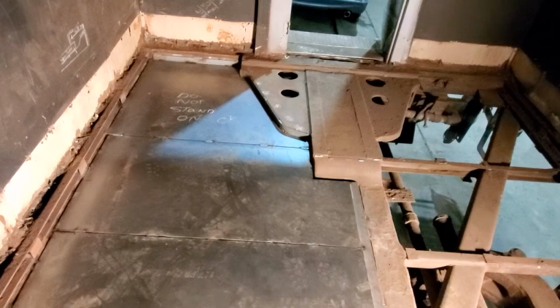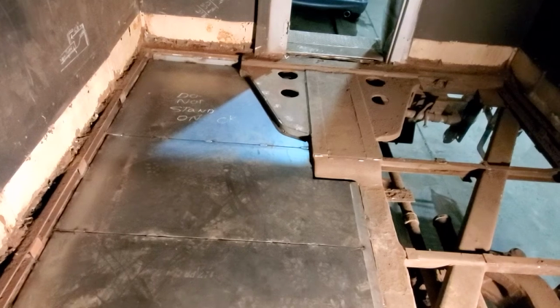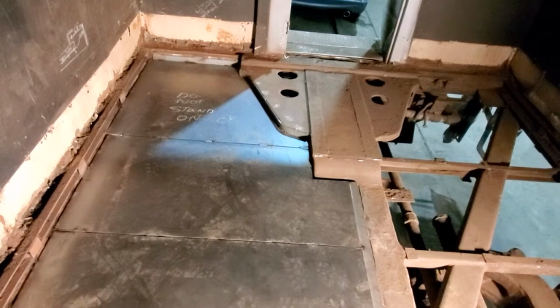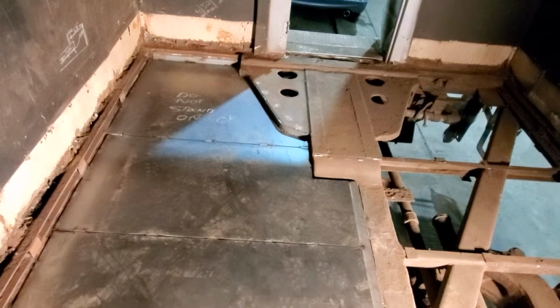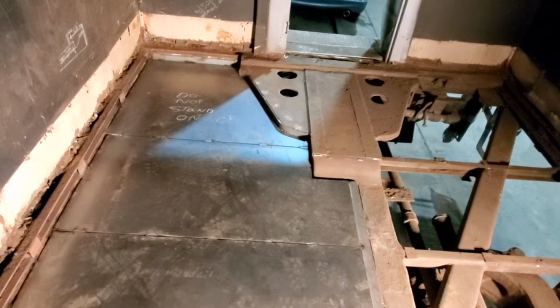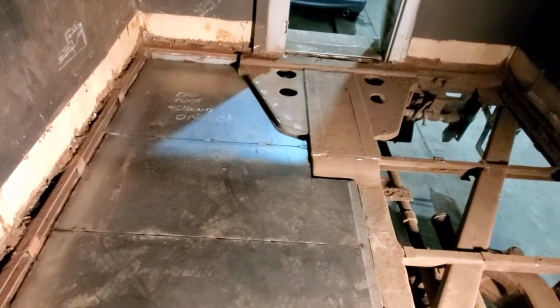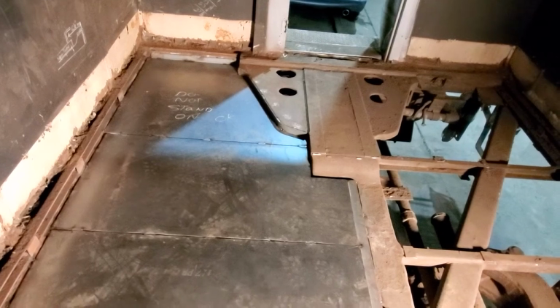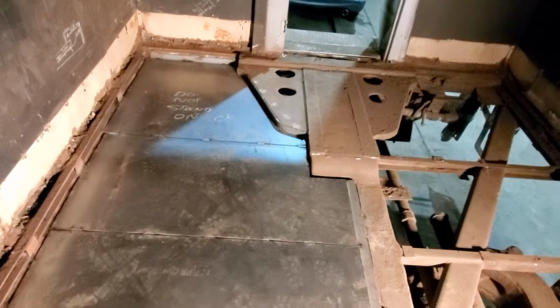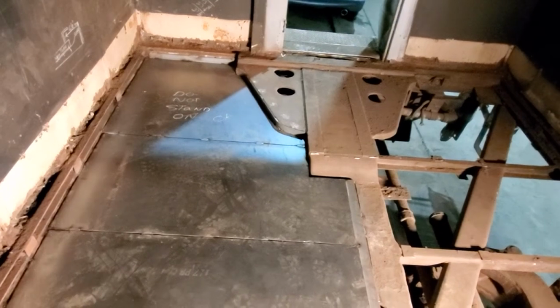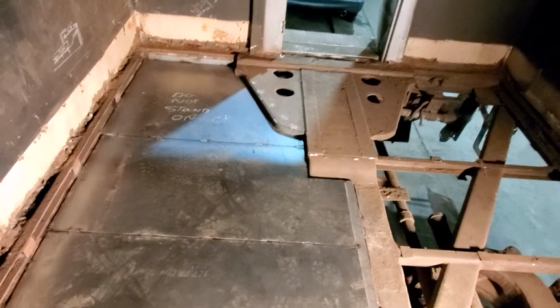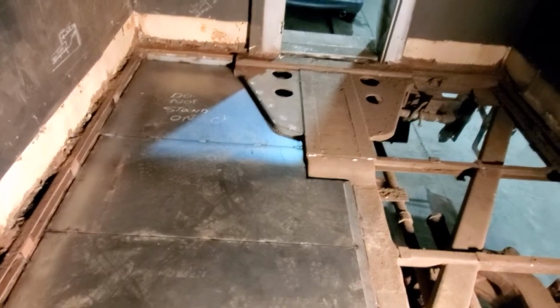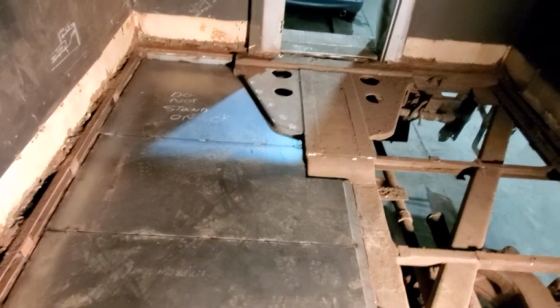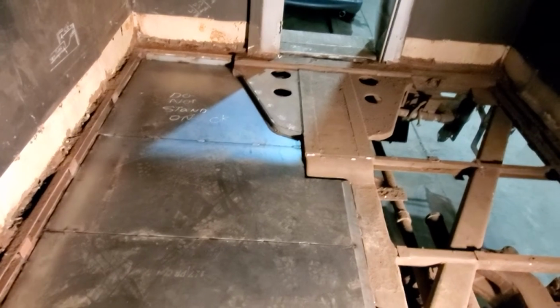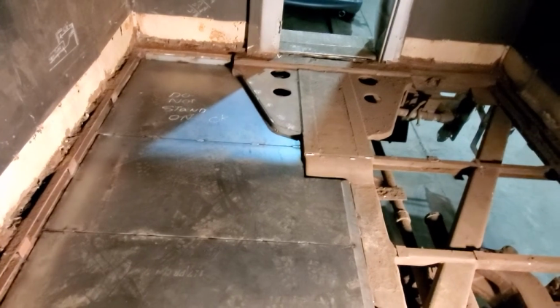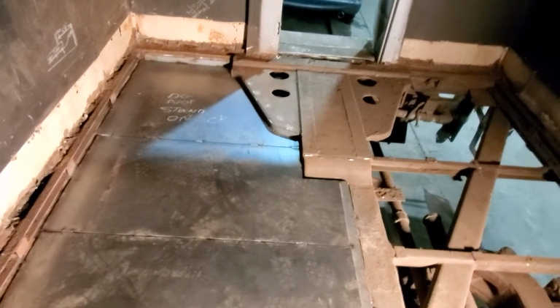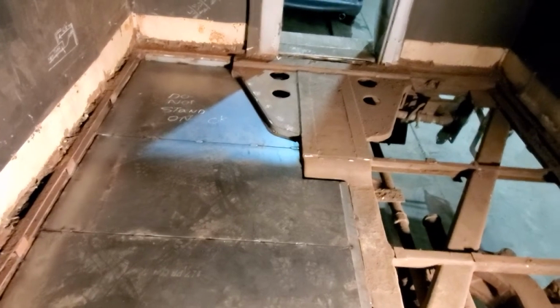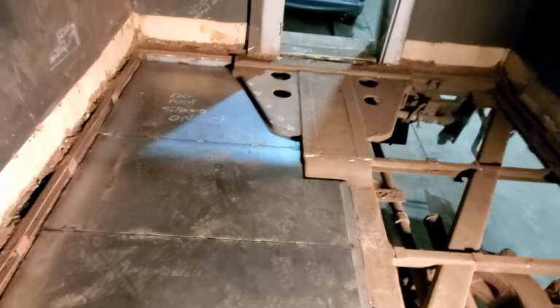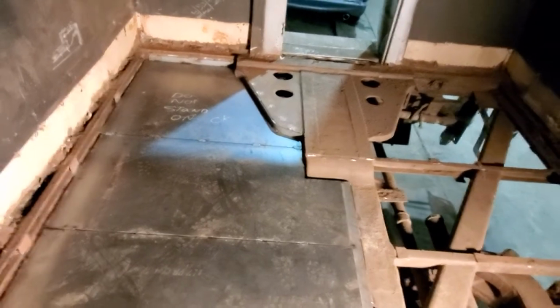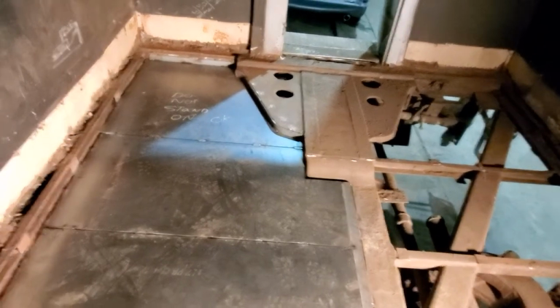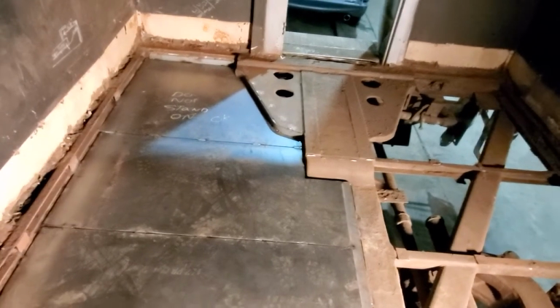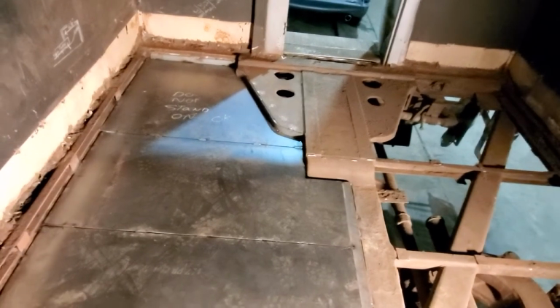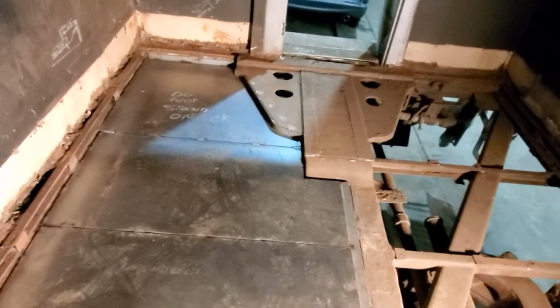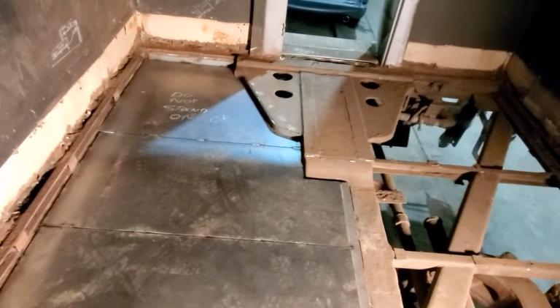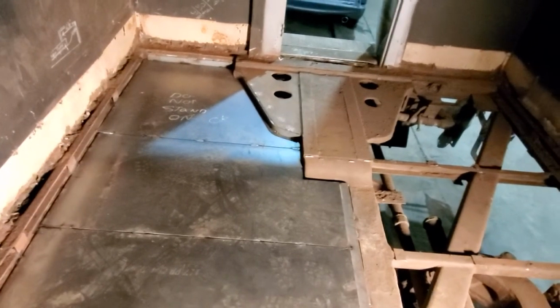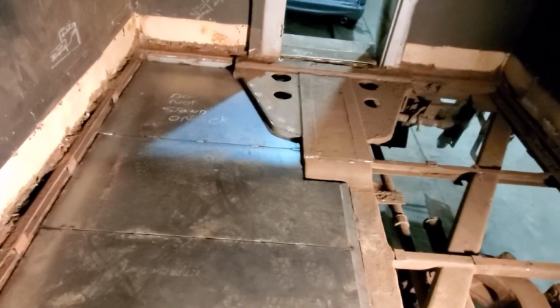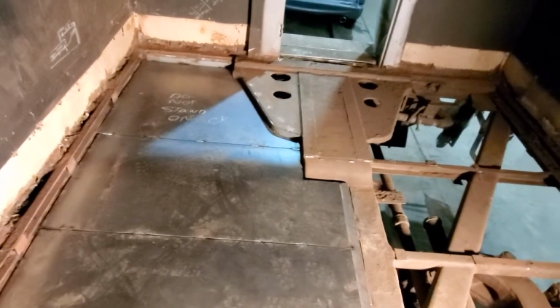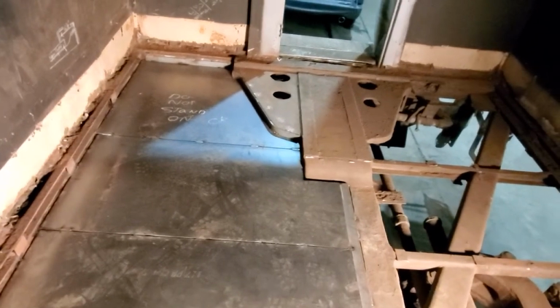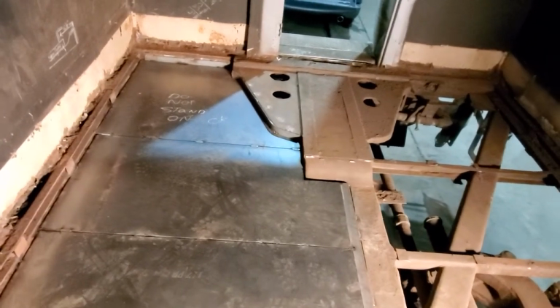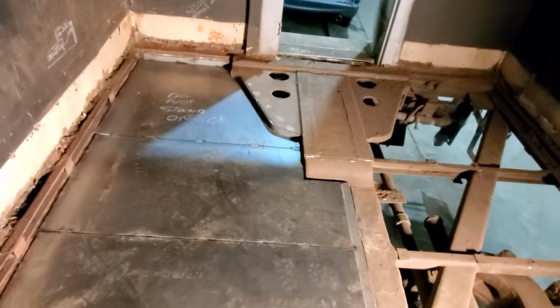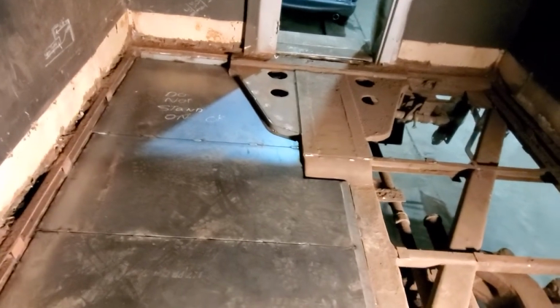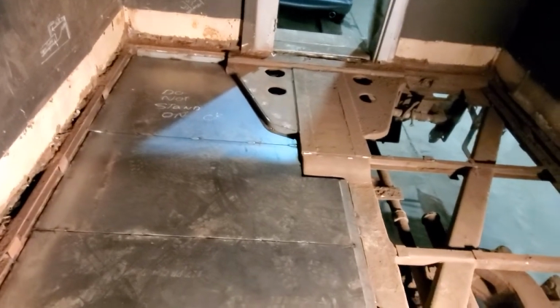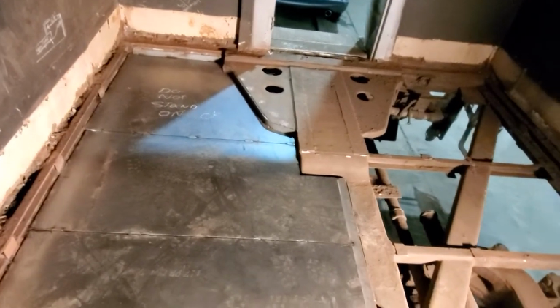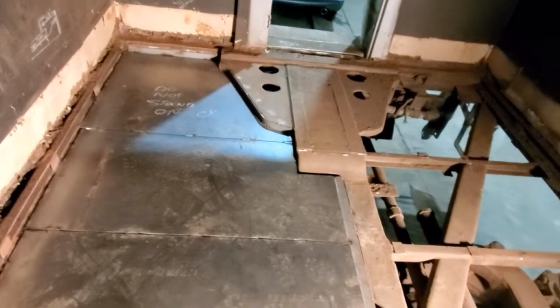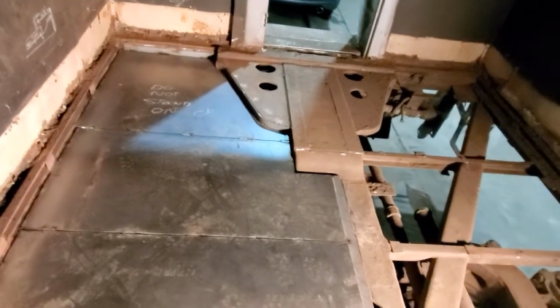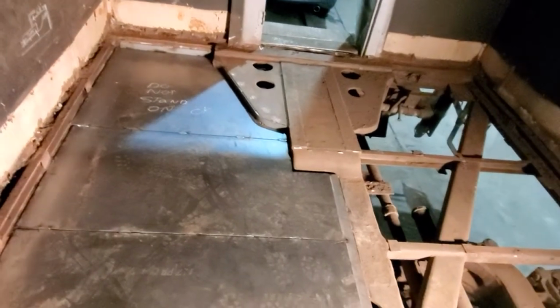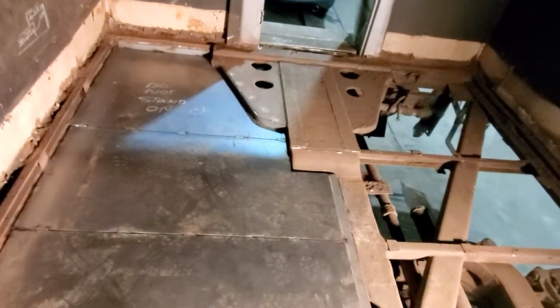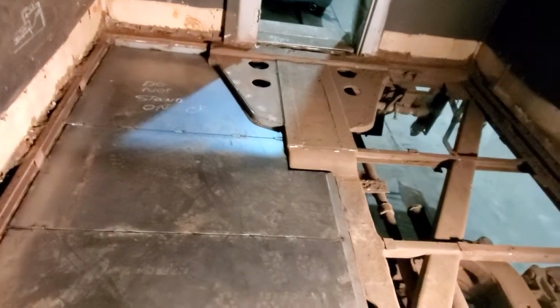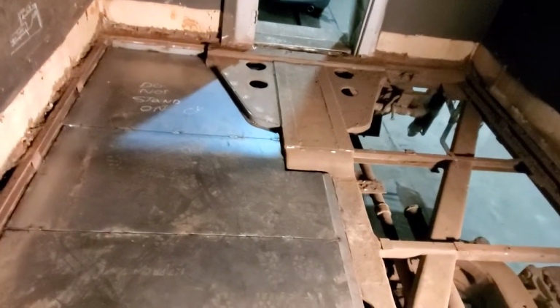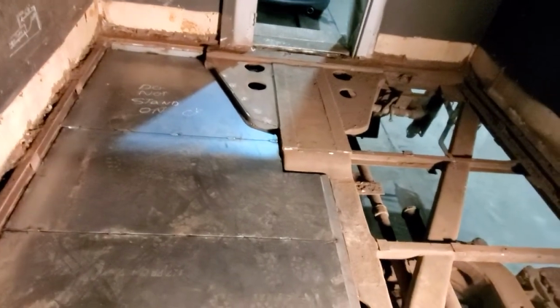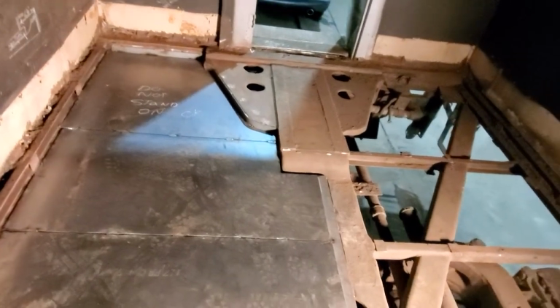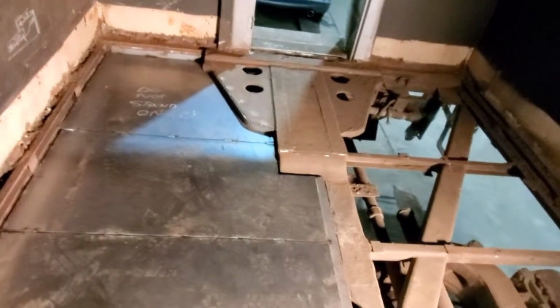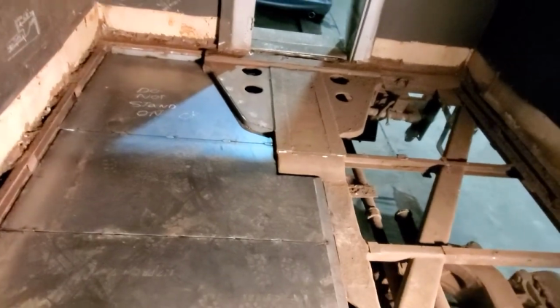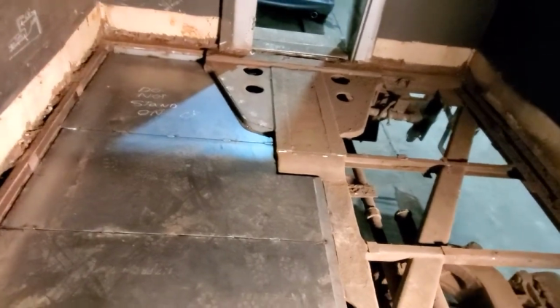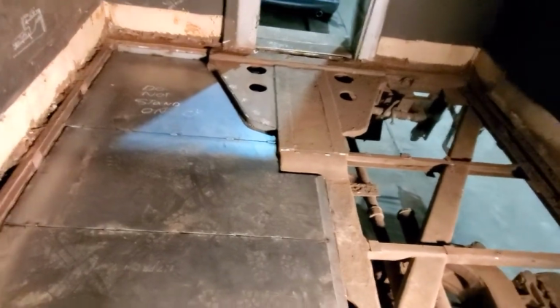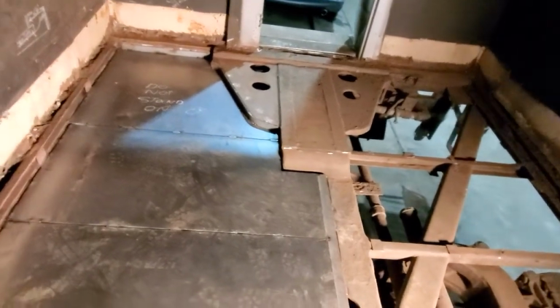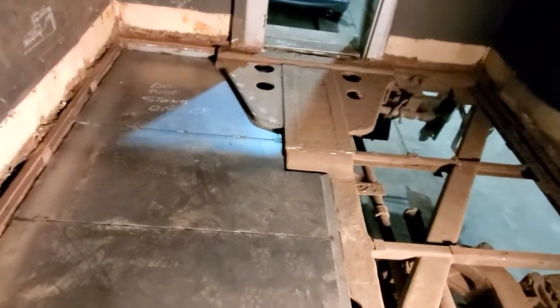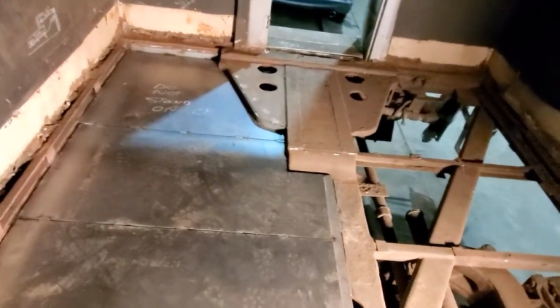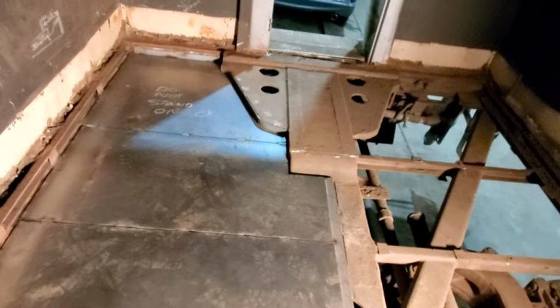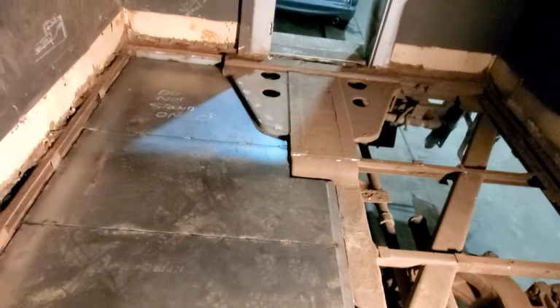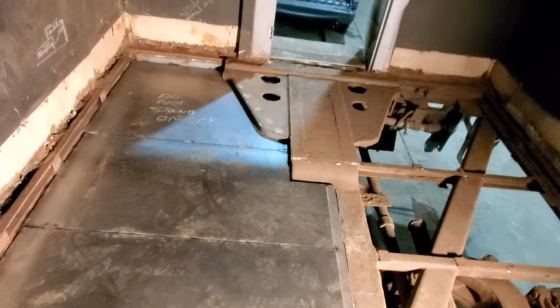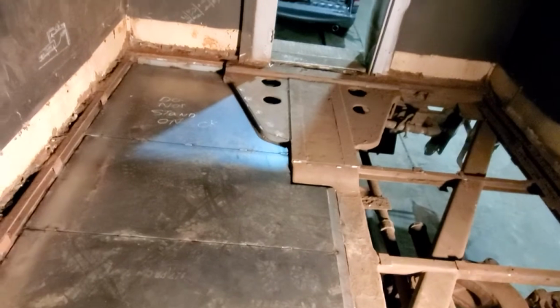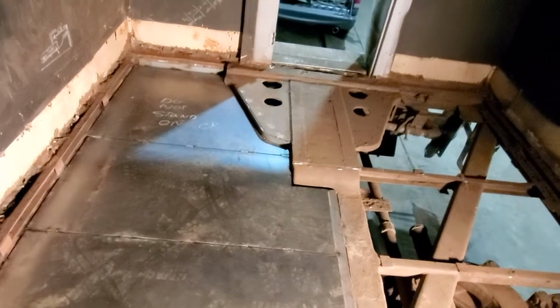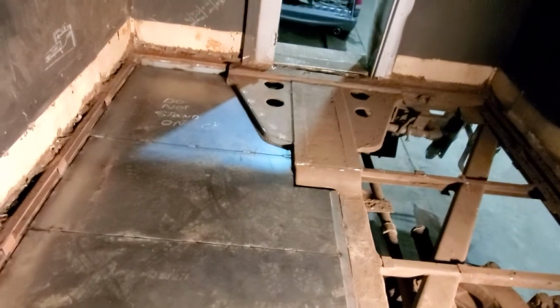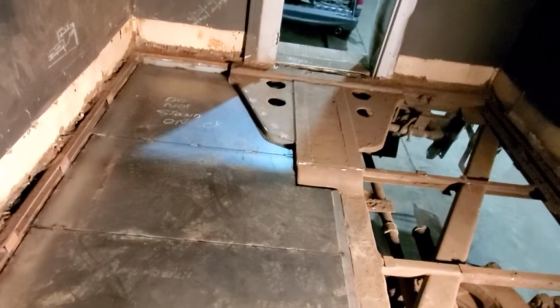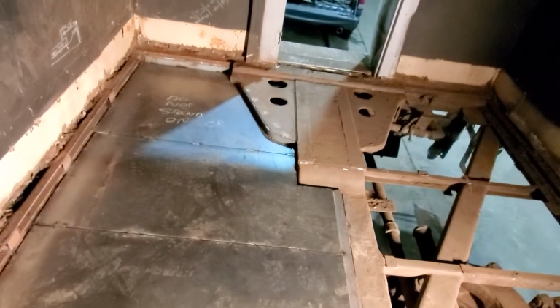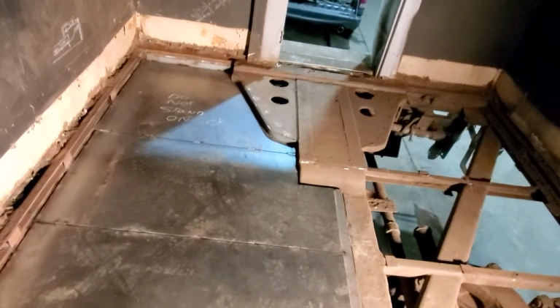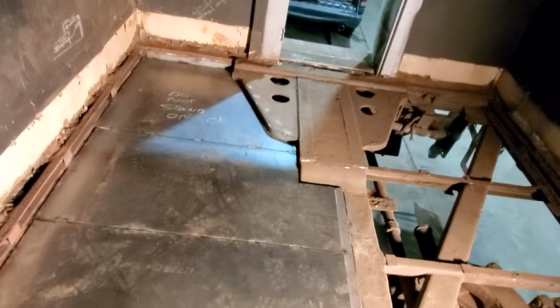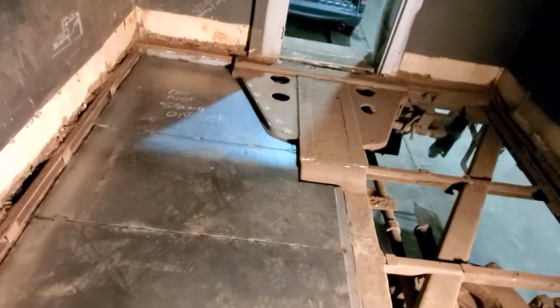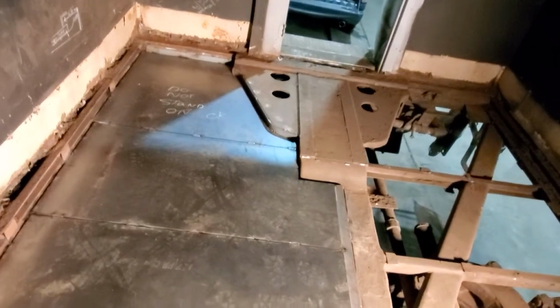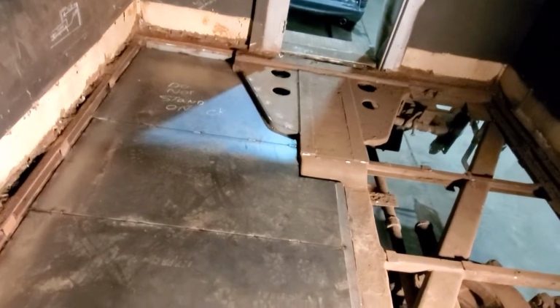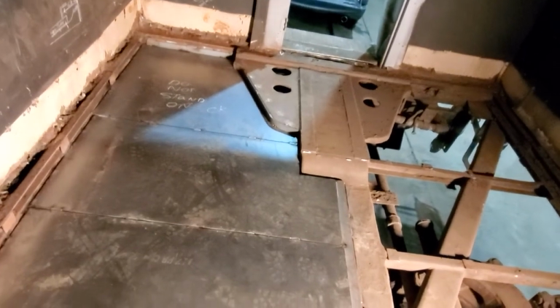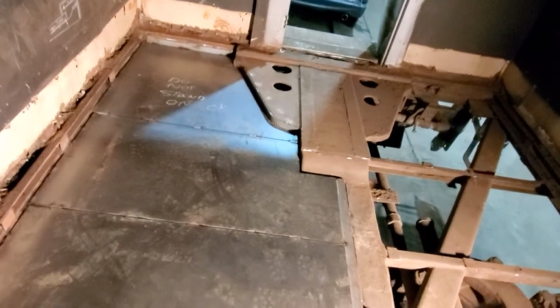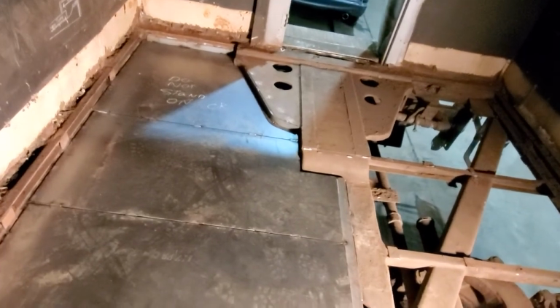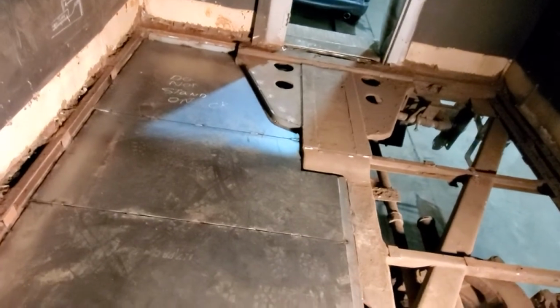Good afternoon YouTube. This is Big Tuna here, back at Headwaters Junction's maintenance facility doing a little bit more work.